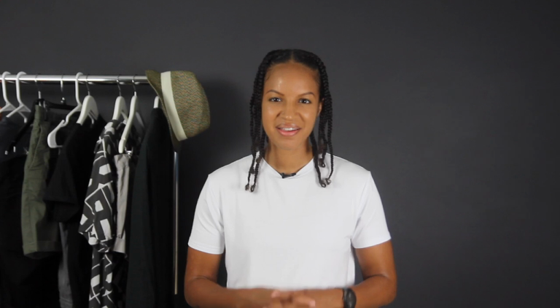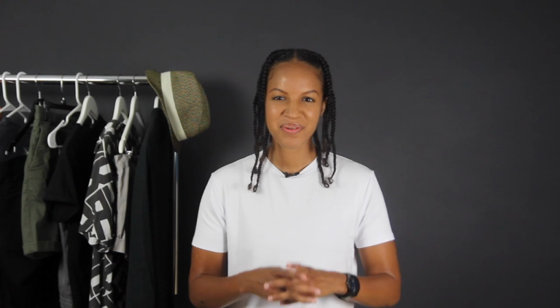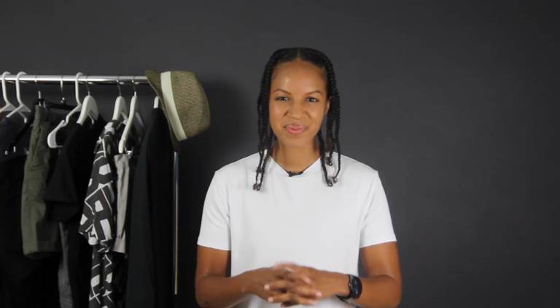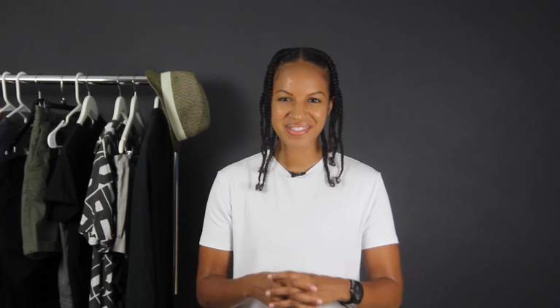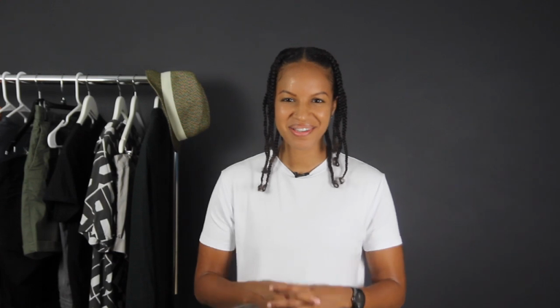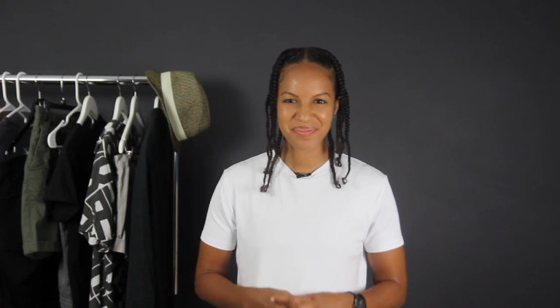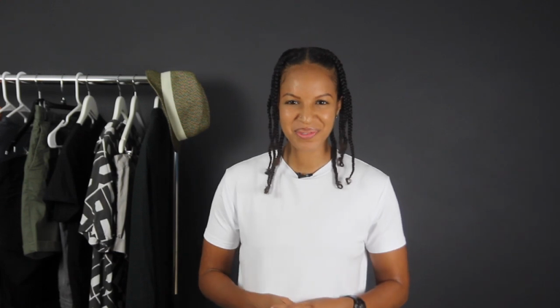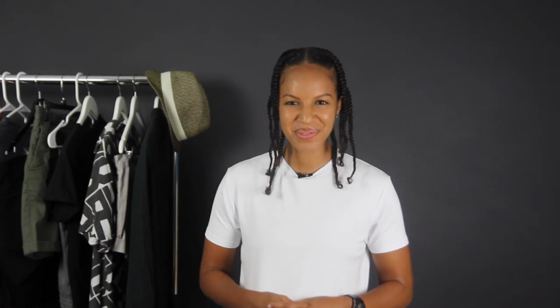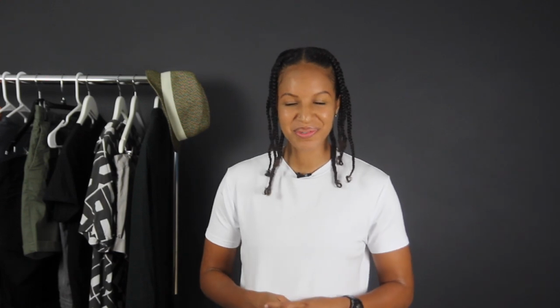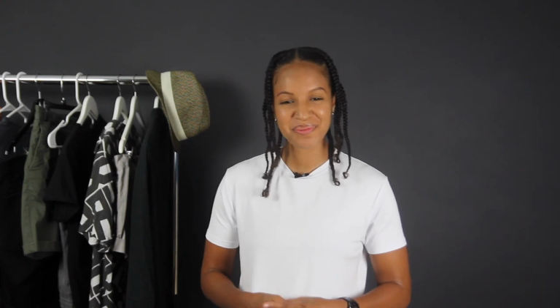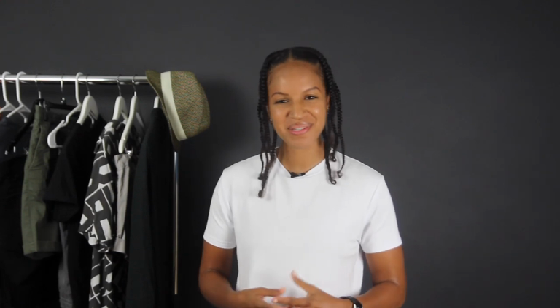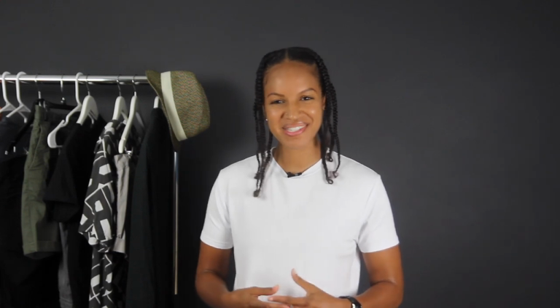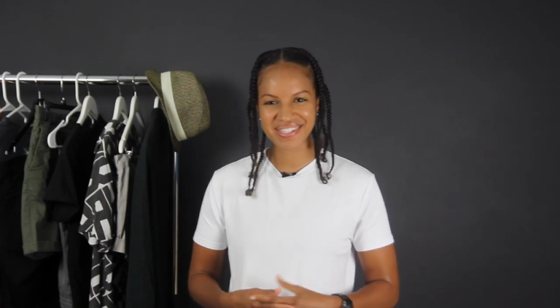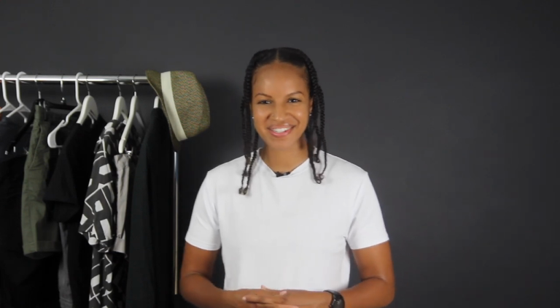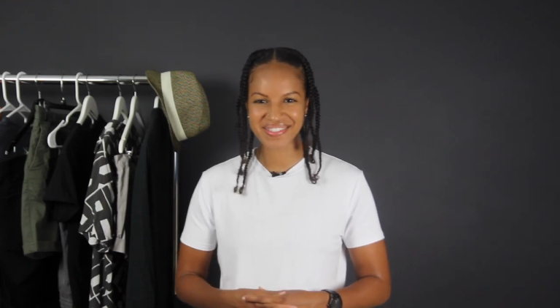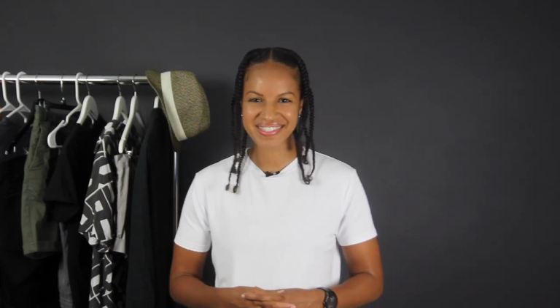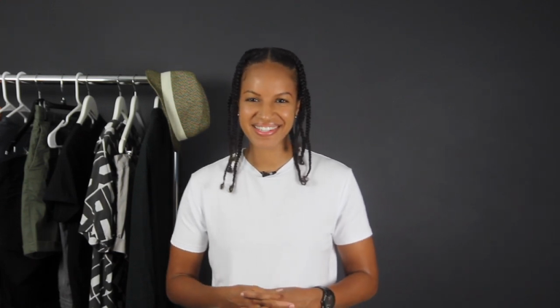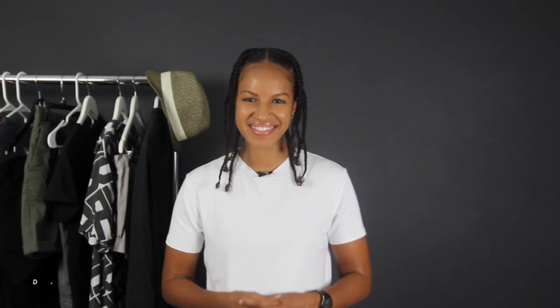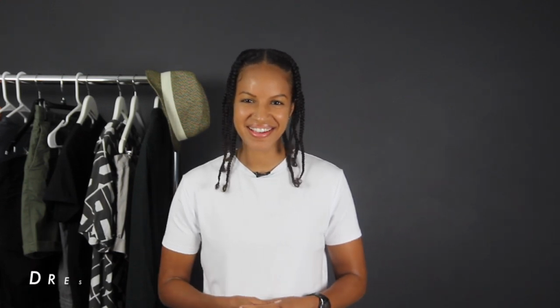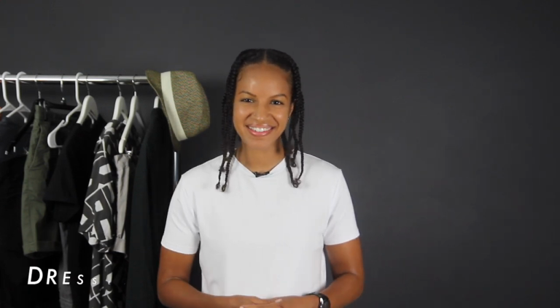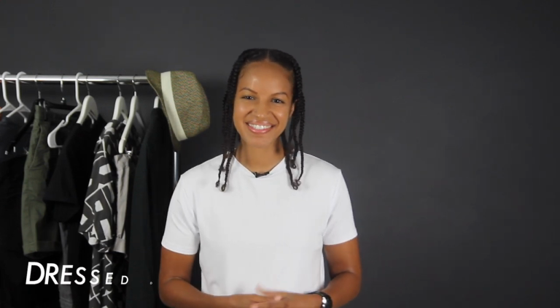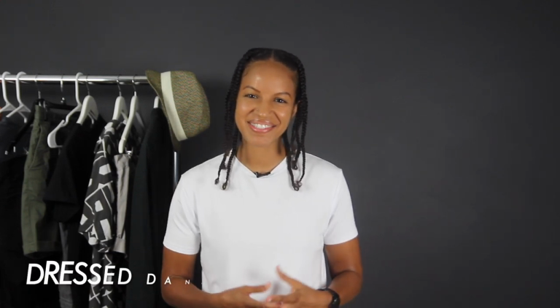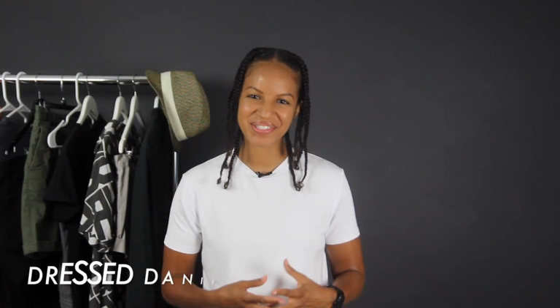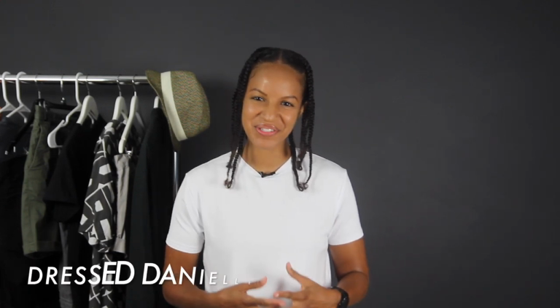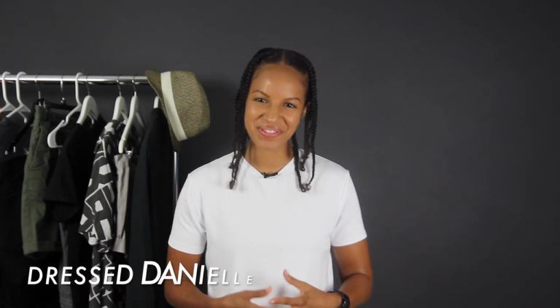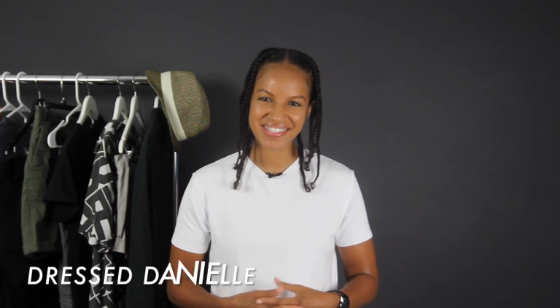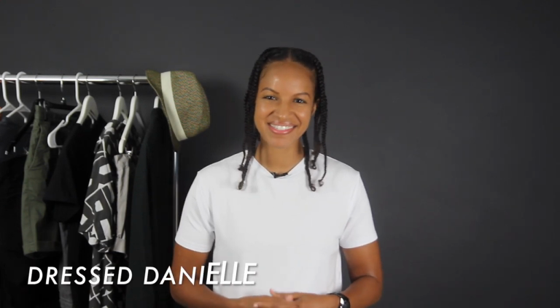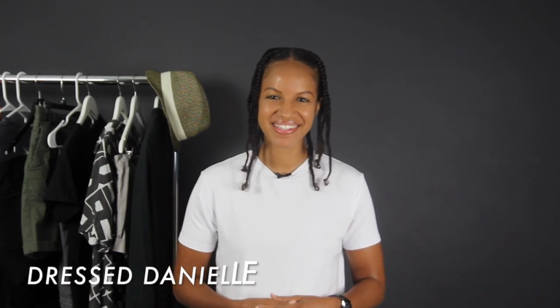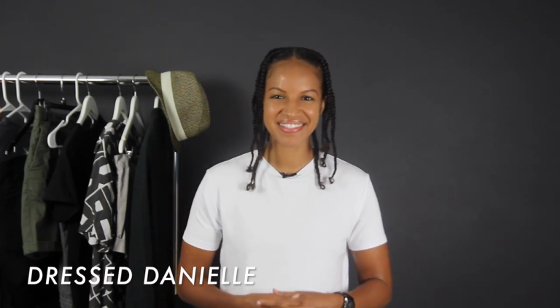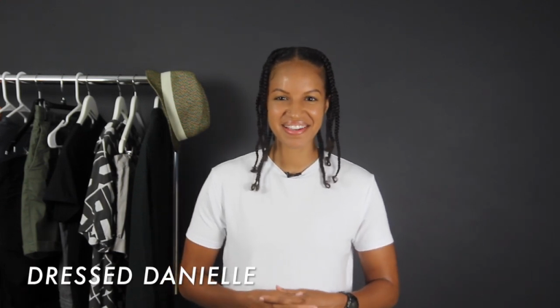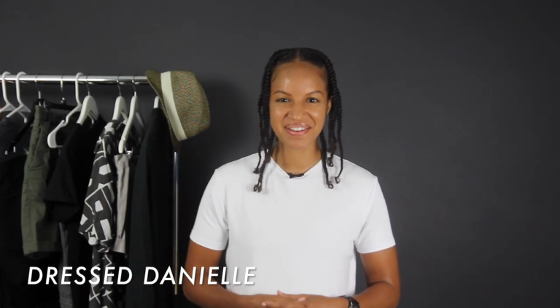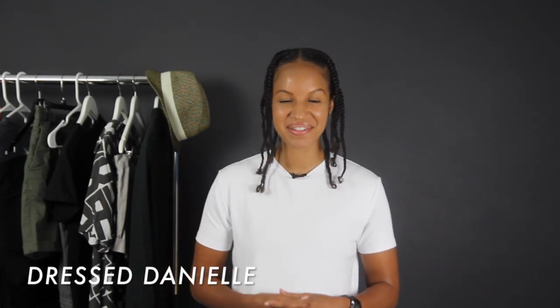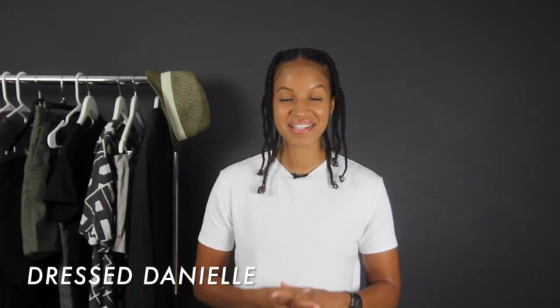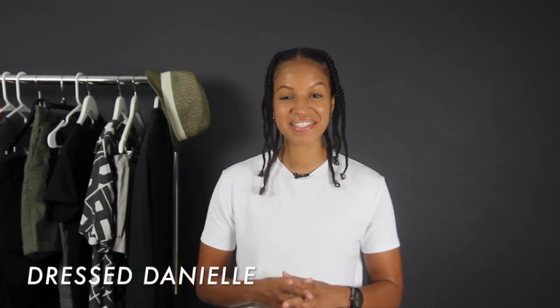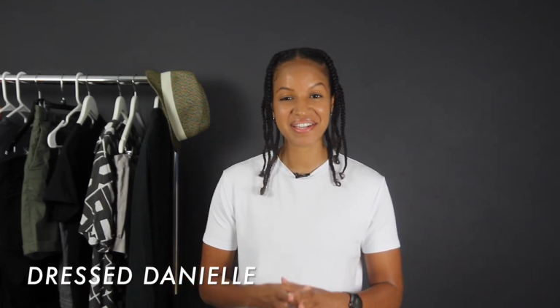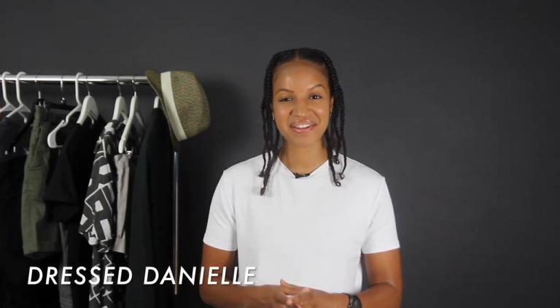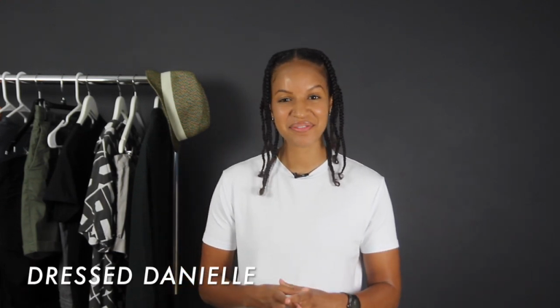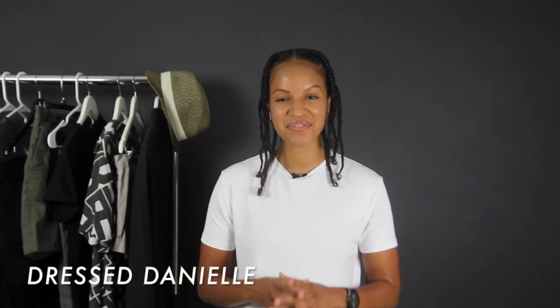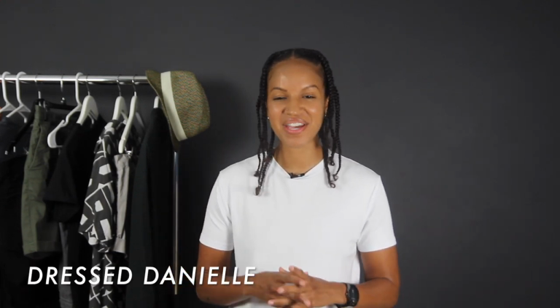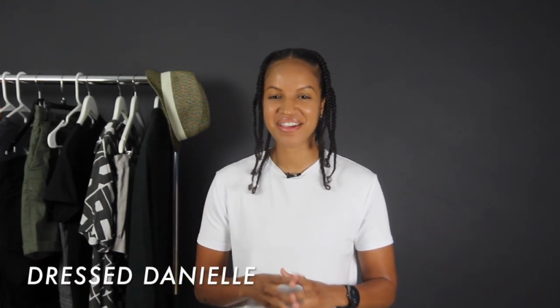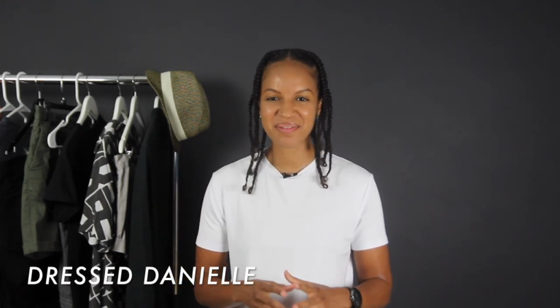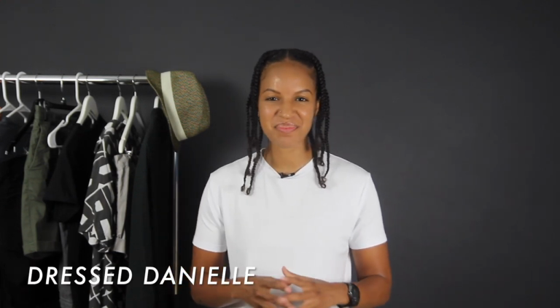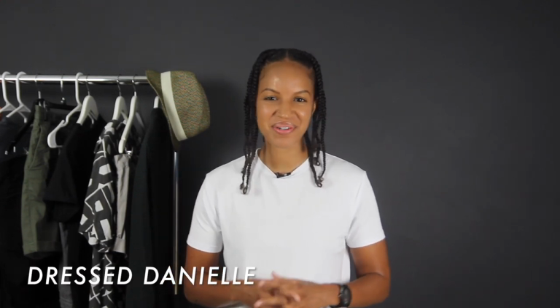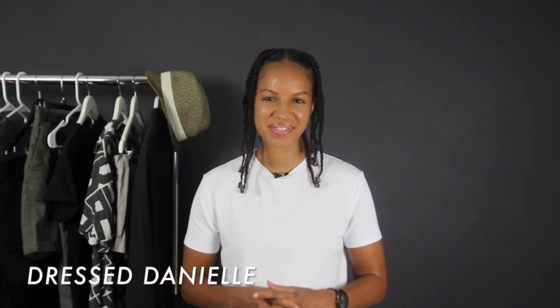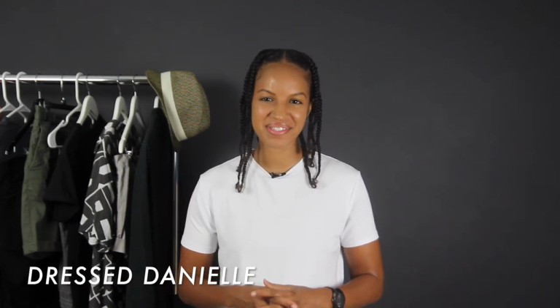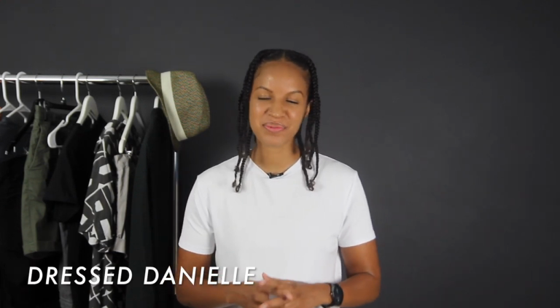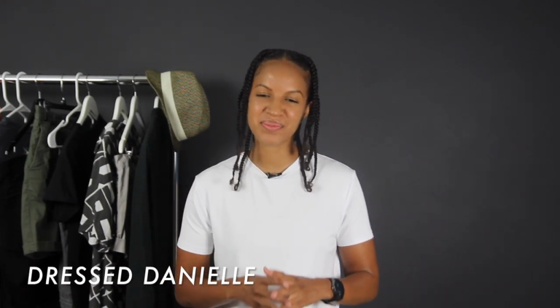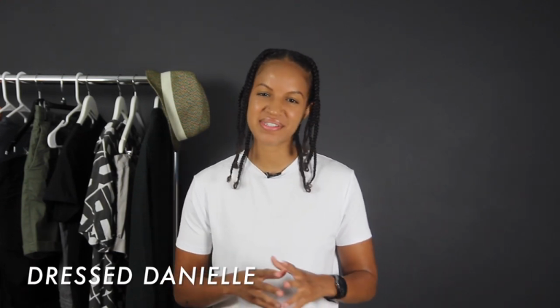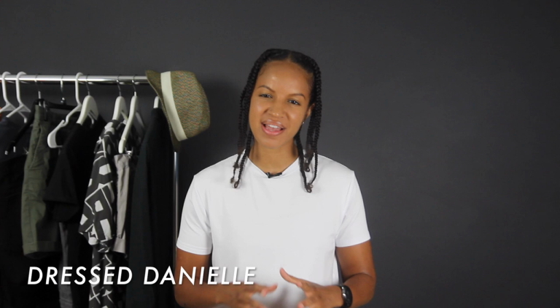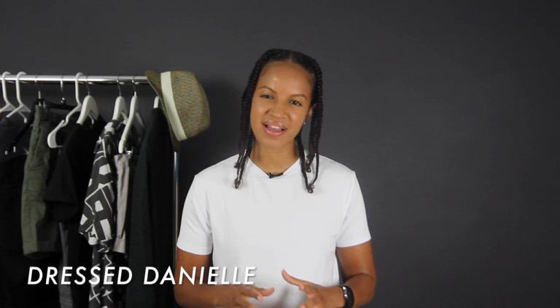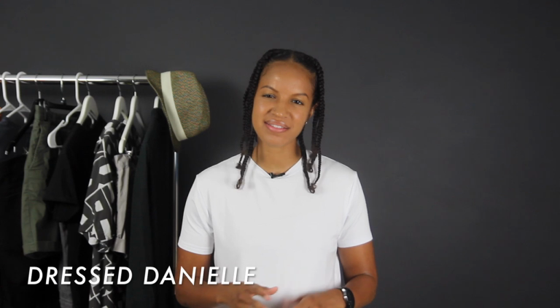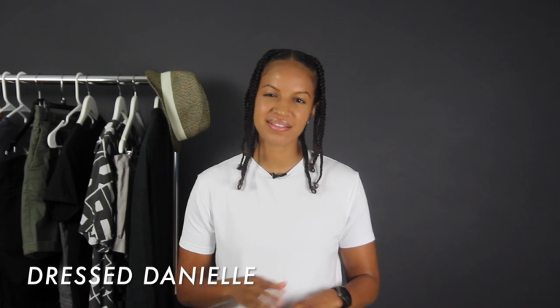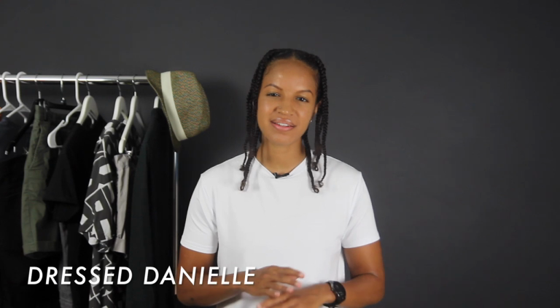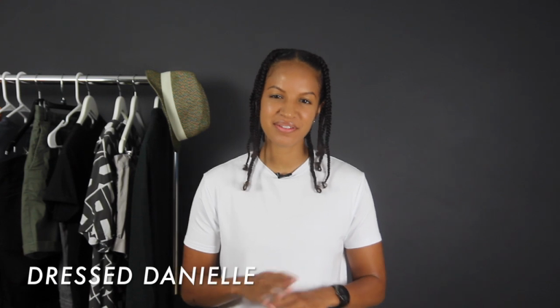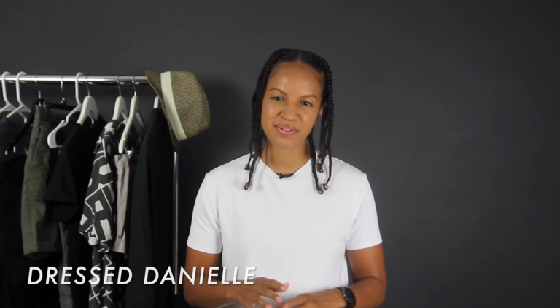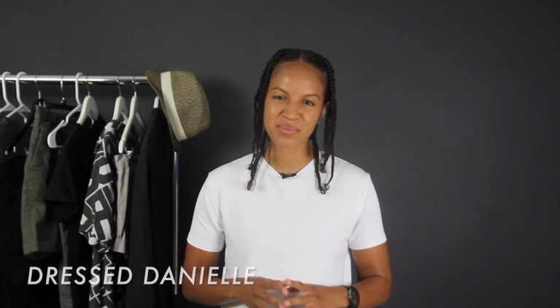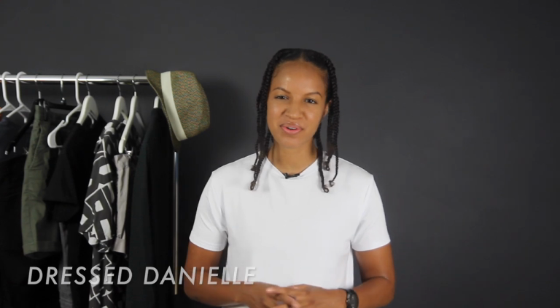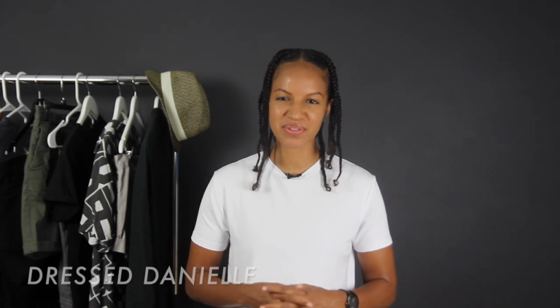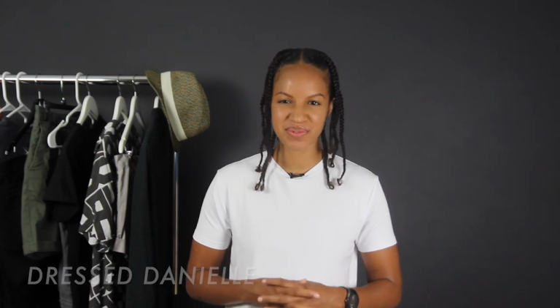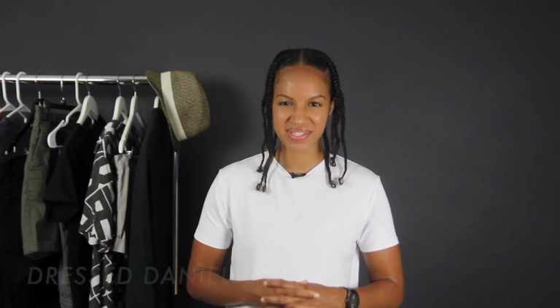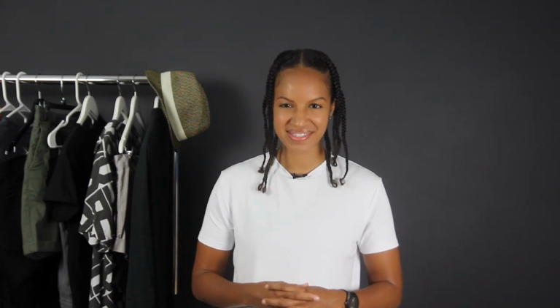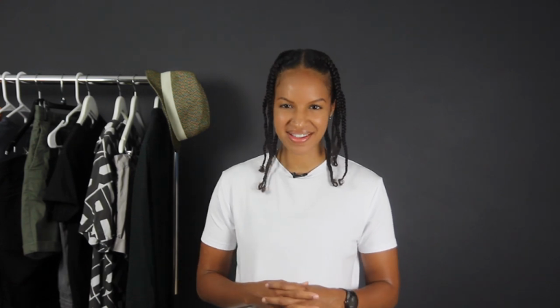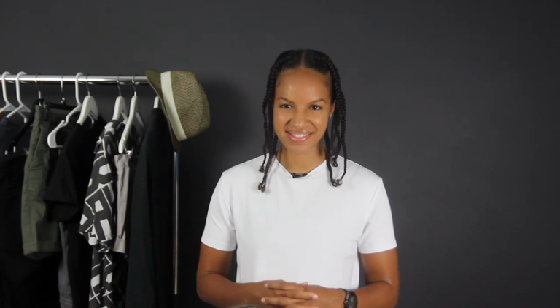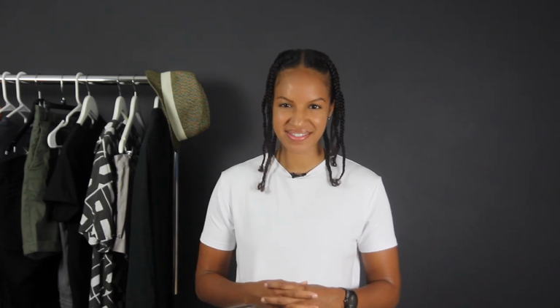What's up YouTube? It's your girl Danielle and this is Dress Danielle — a channel for any person who styles a little more unisex.